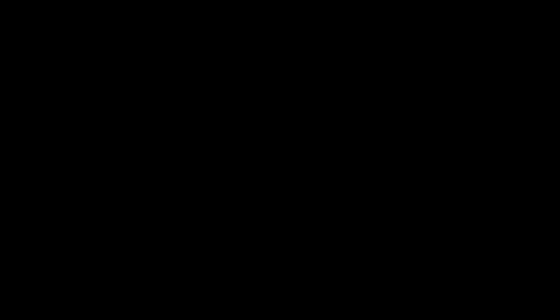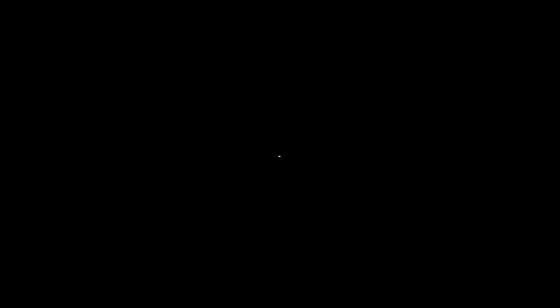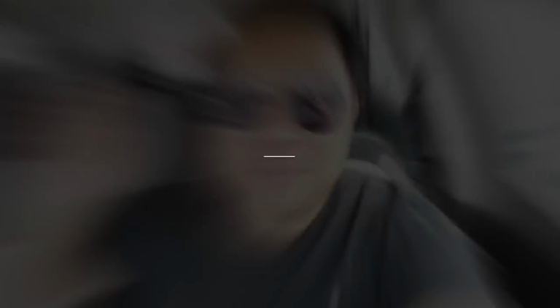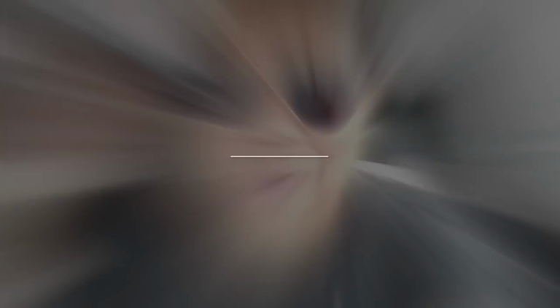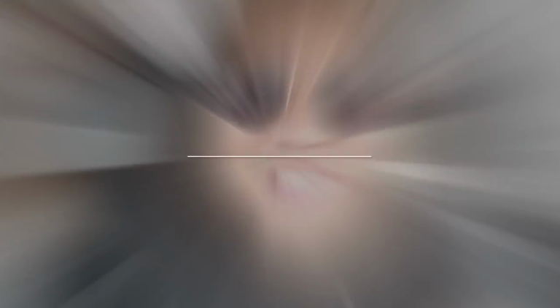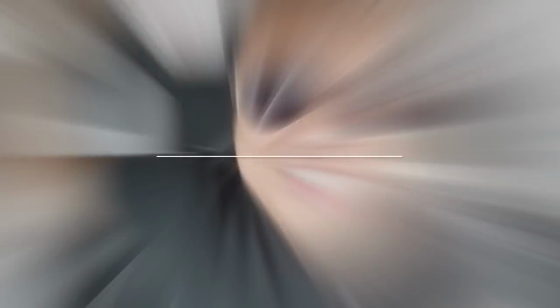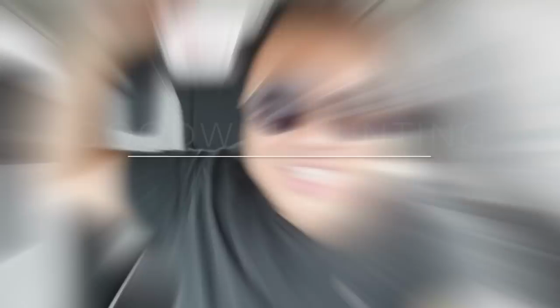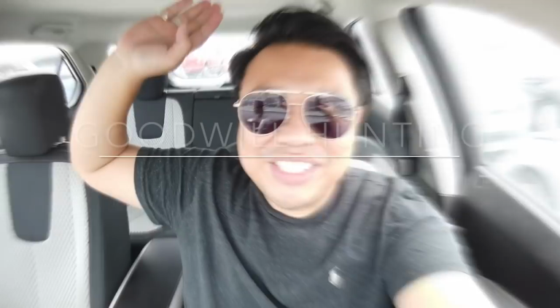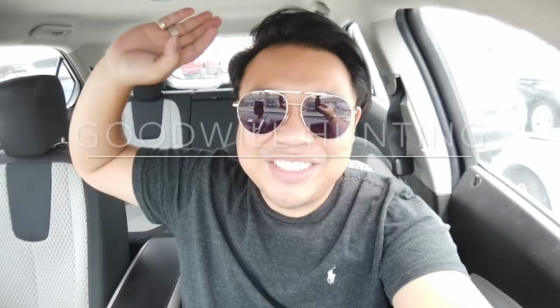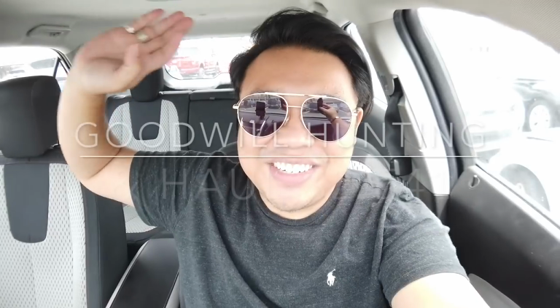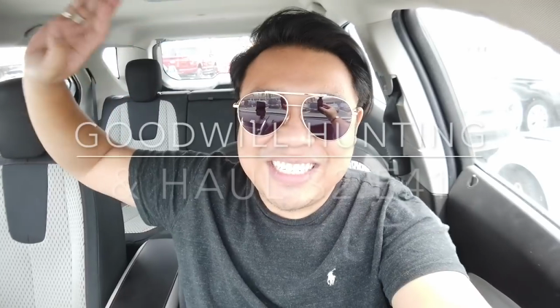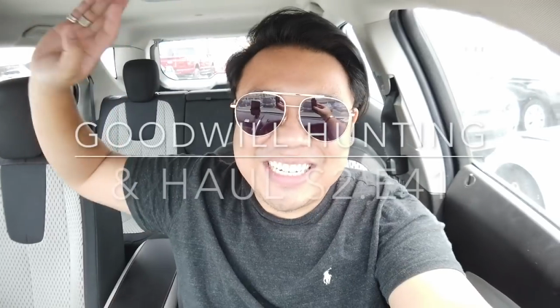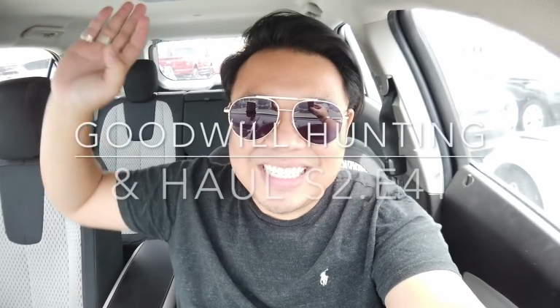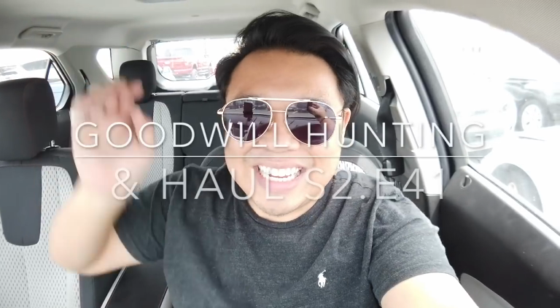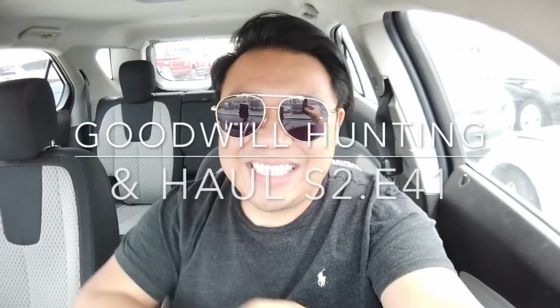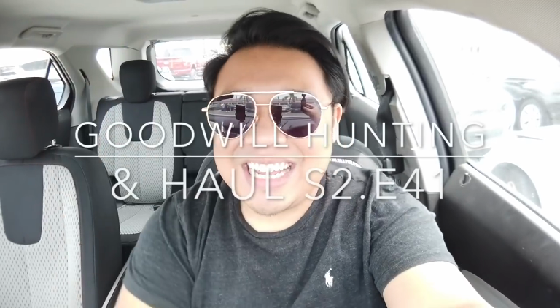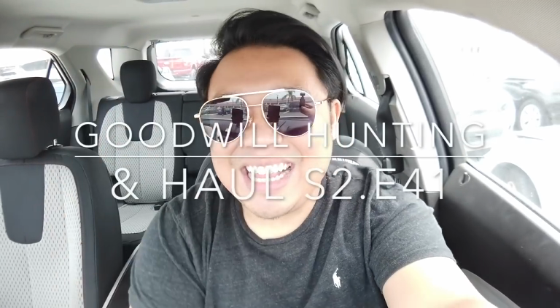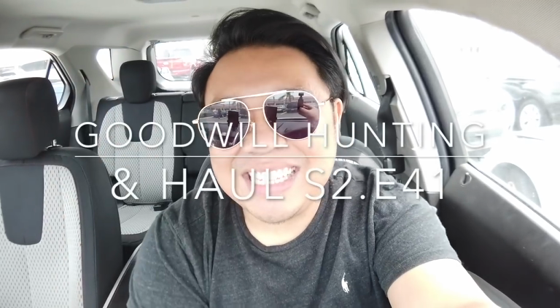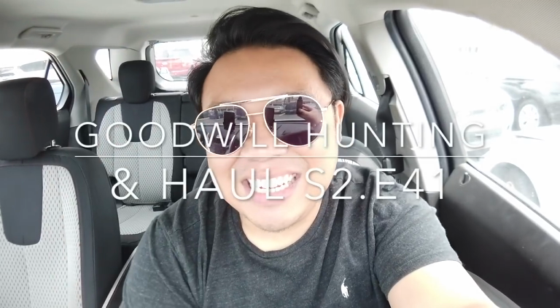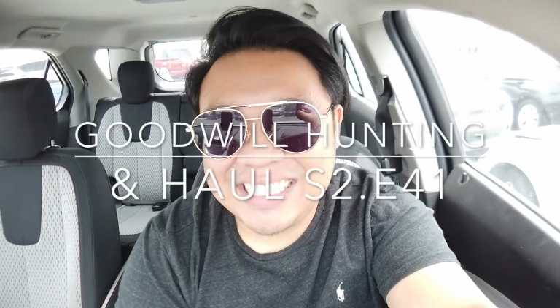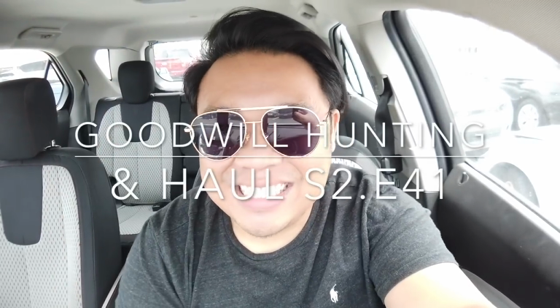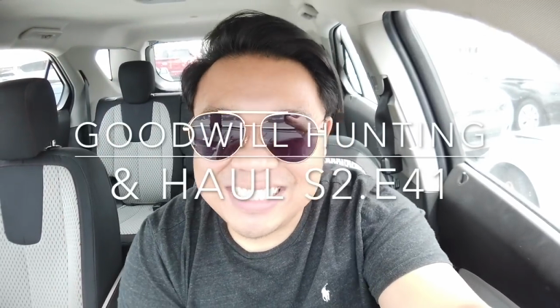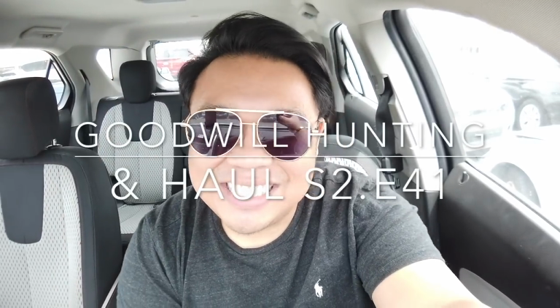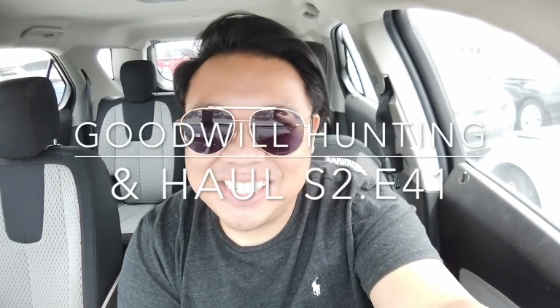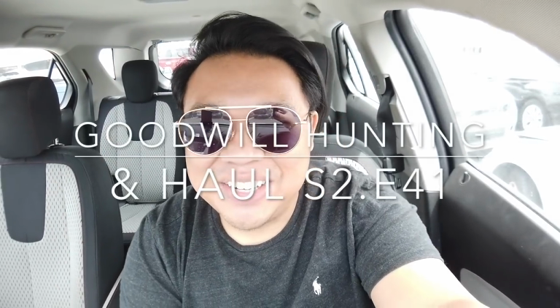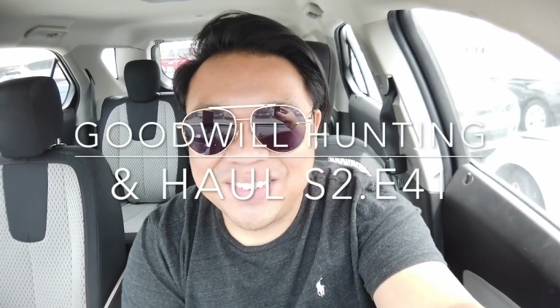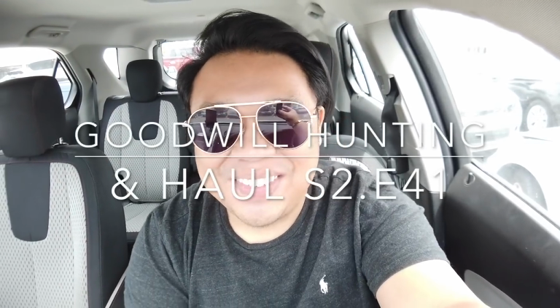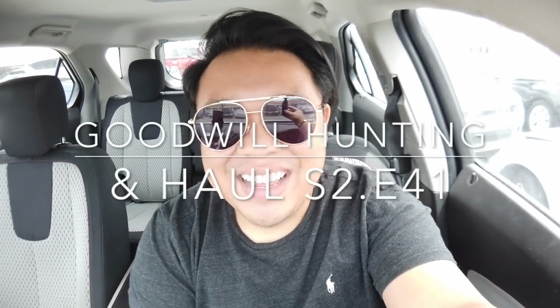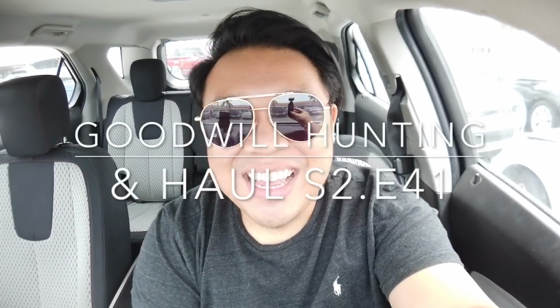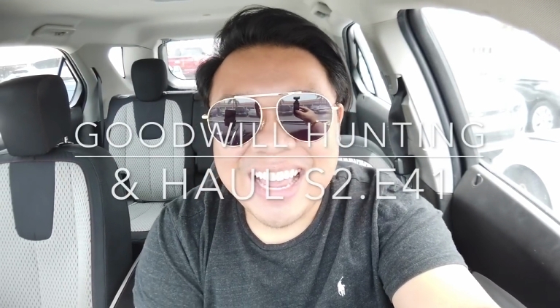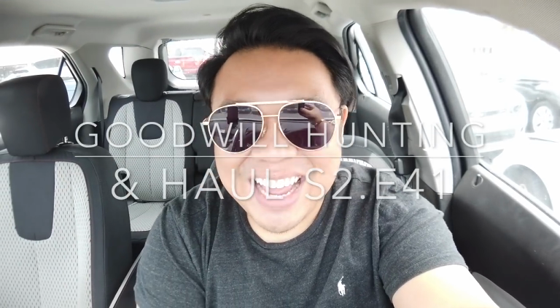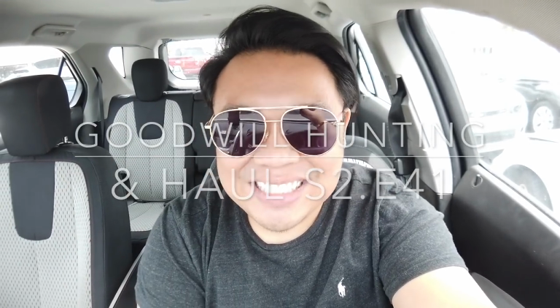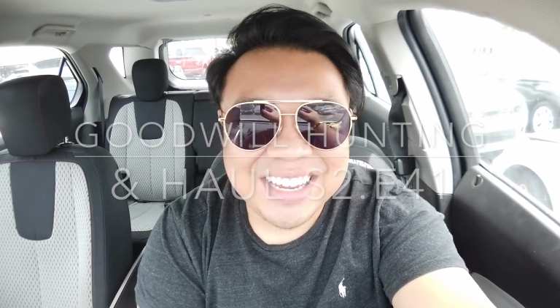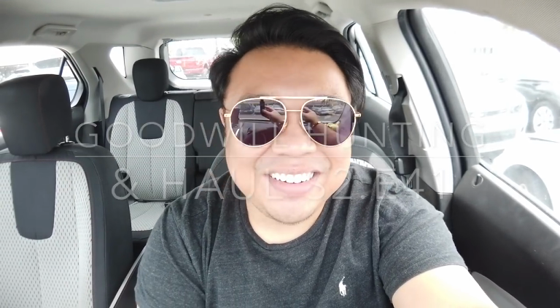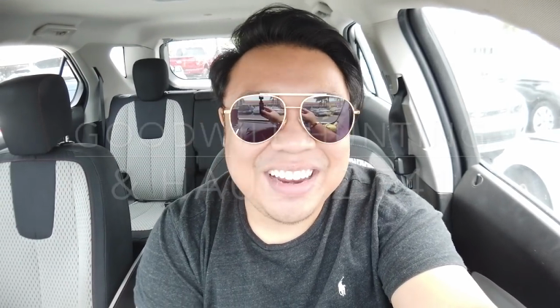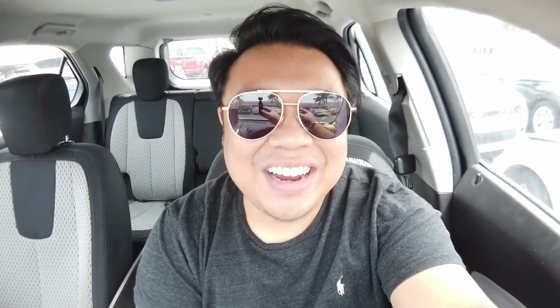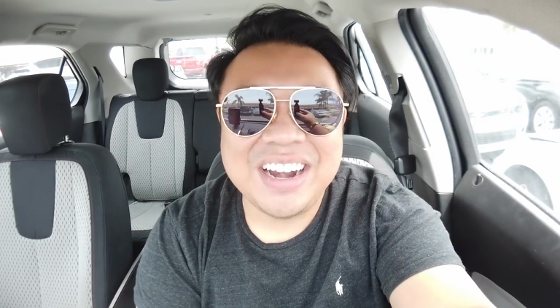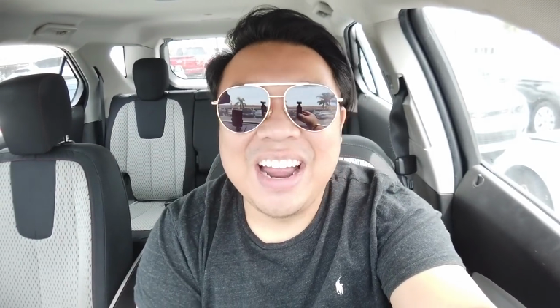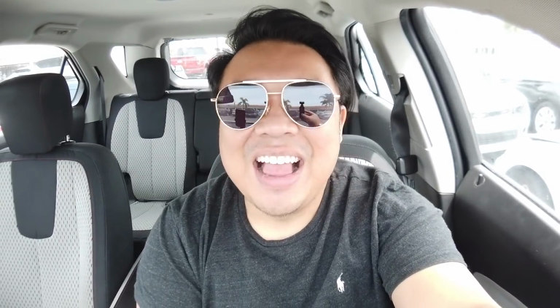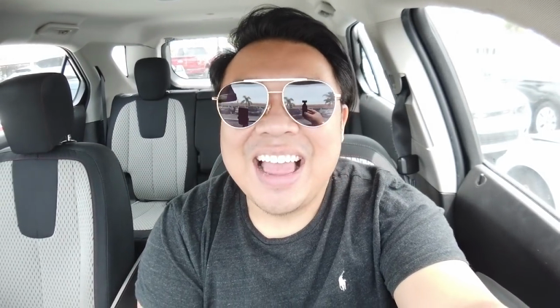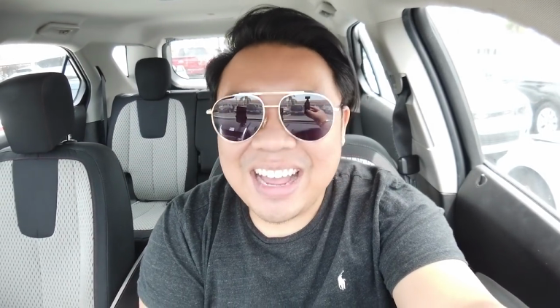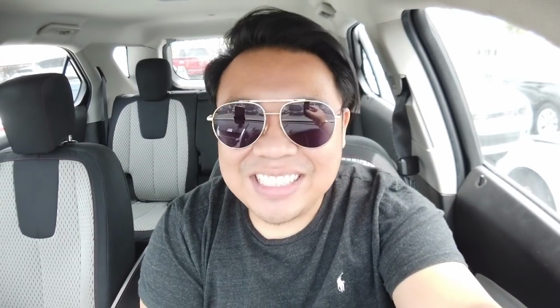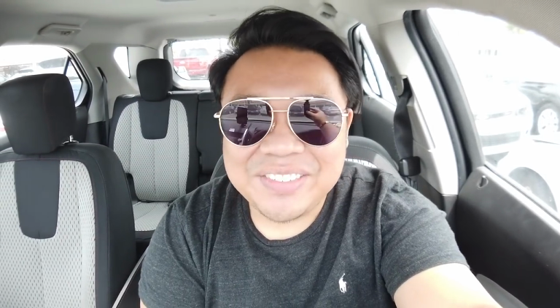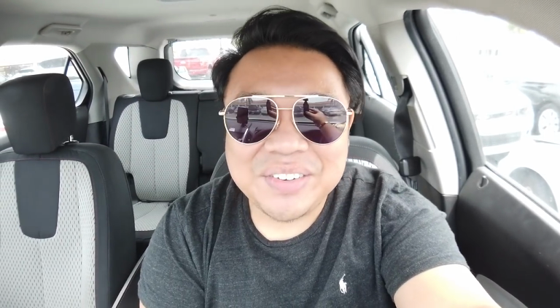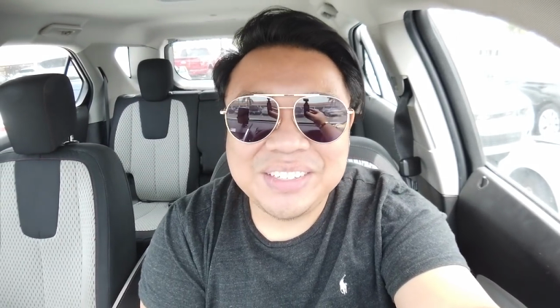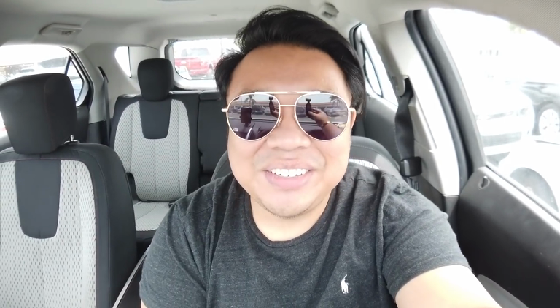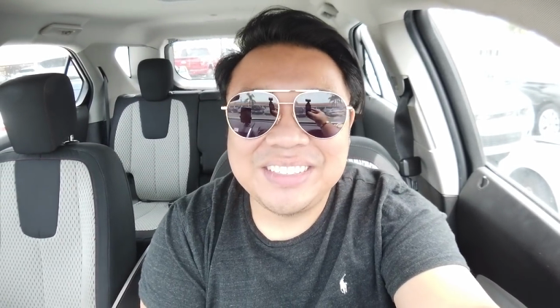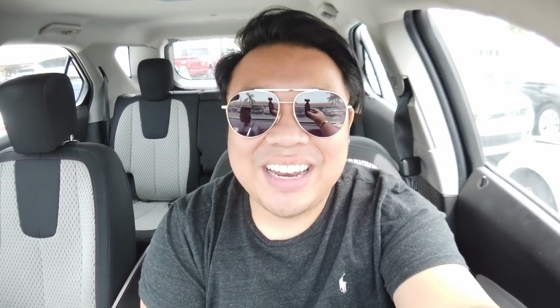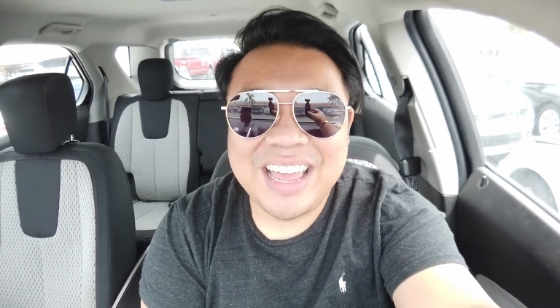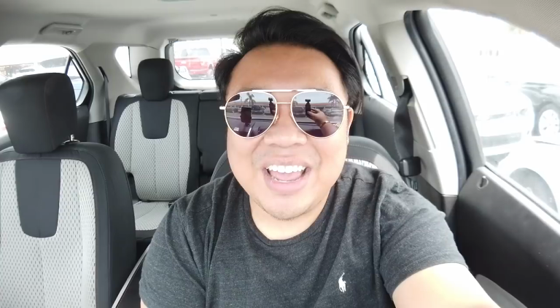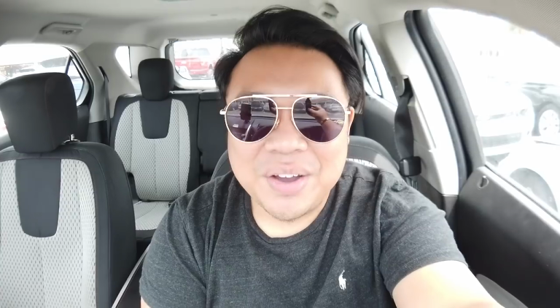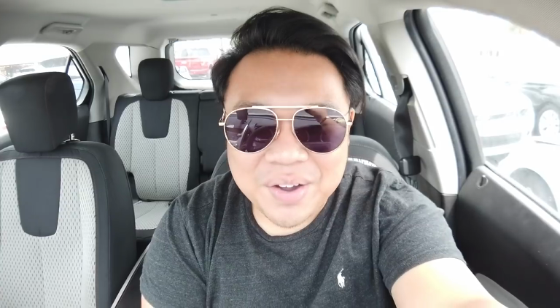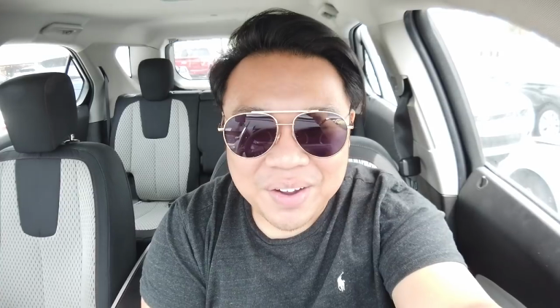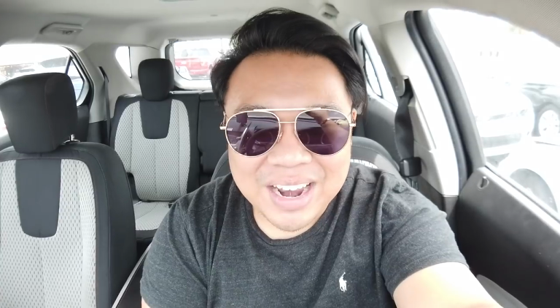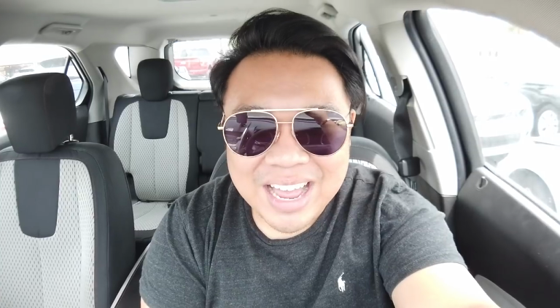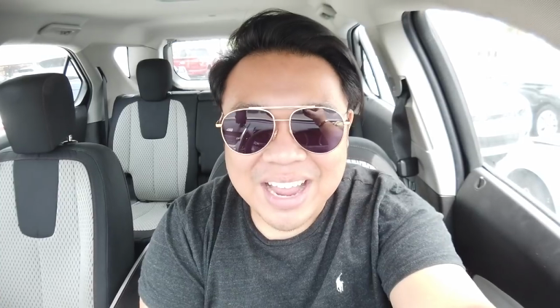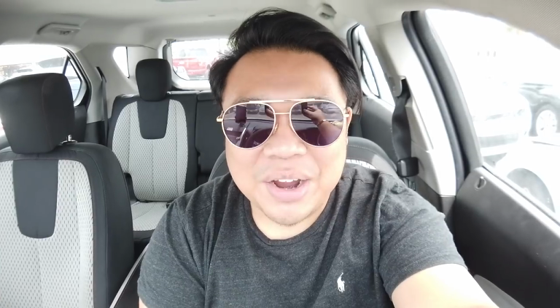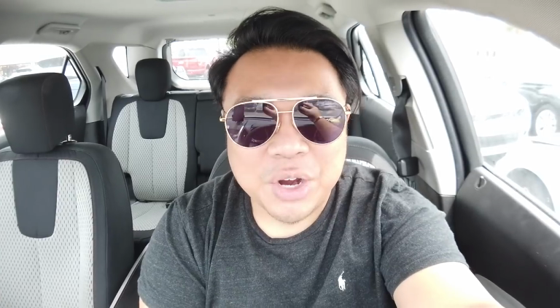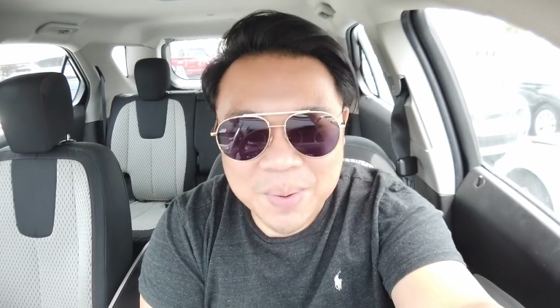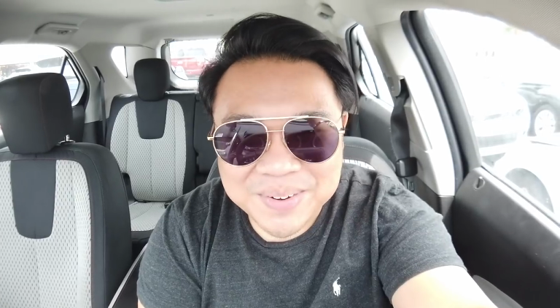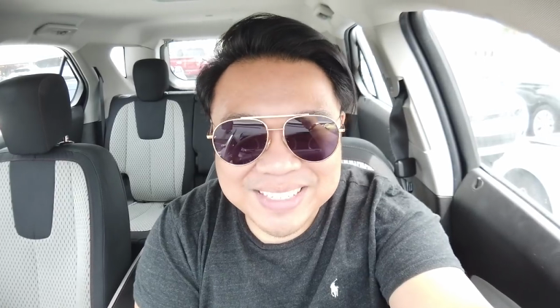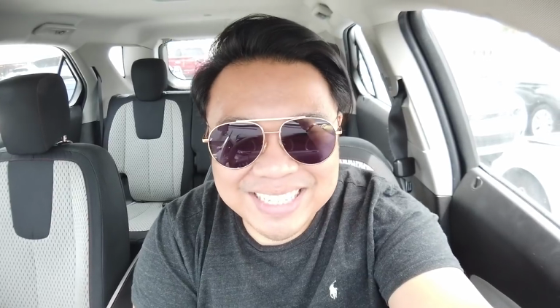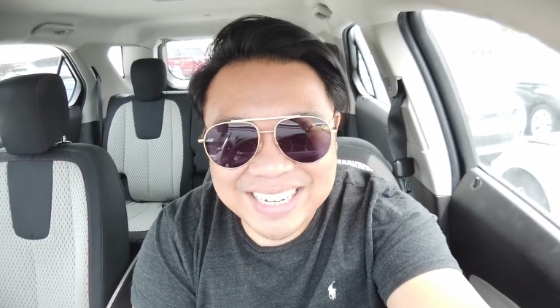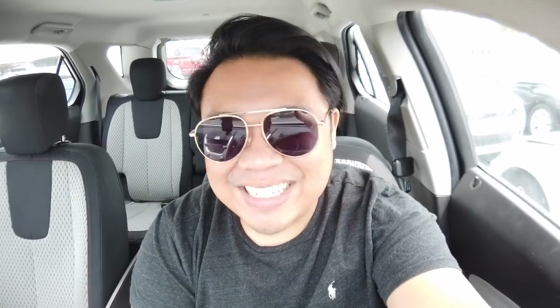Bonjour! Greetings and salutations, YouTube! It's Hayden here! How's everyone doing today? Hola! Como estas?